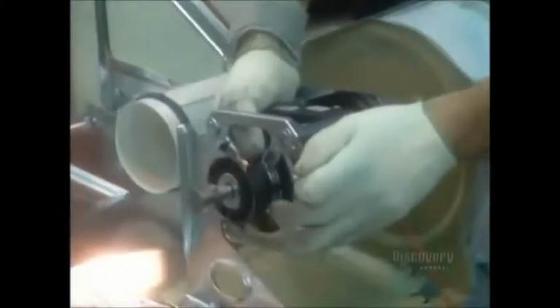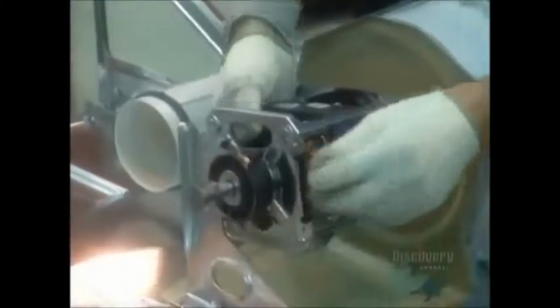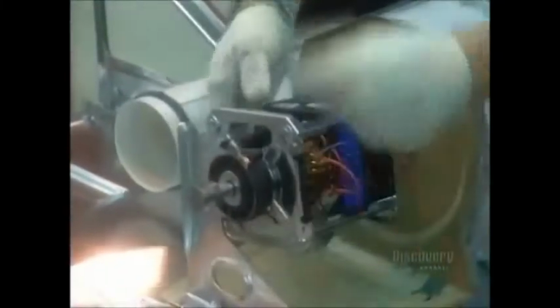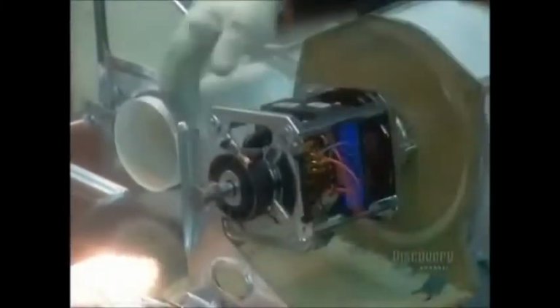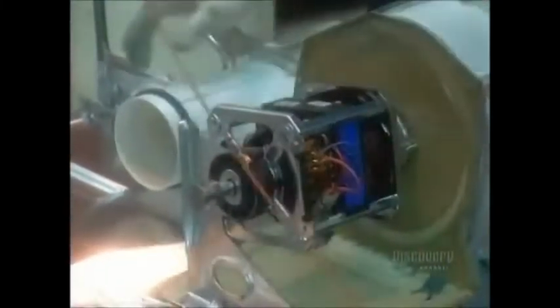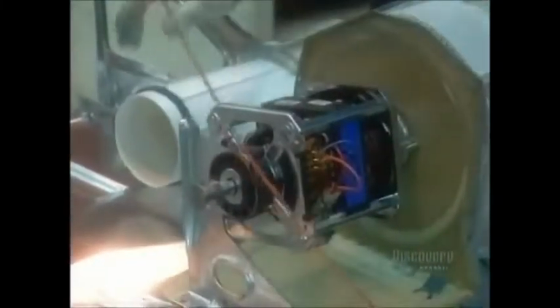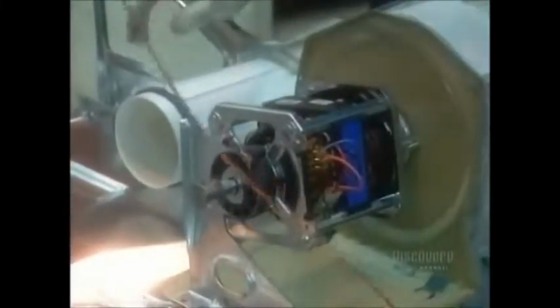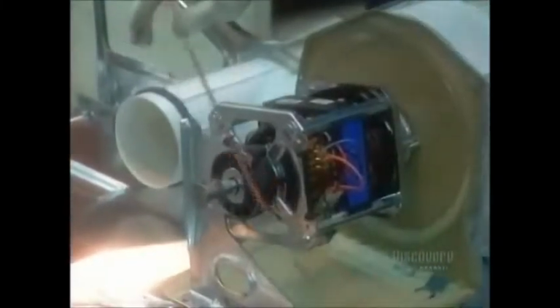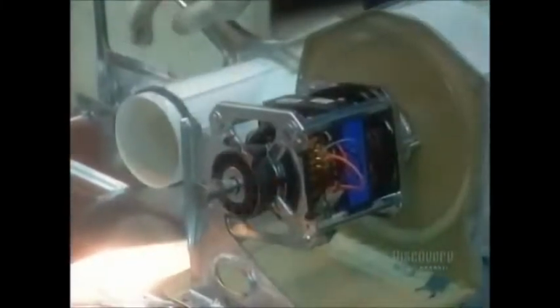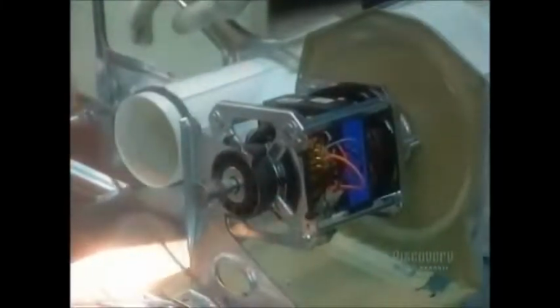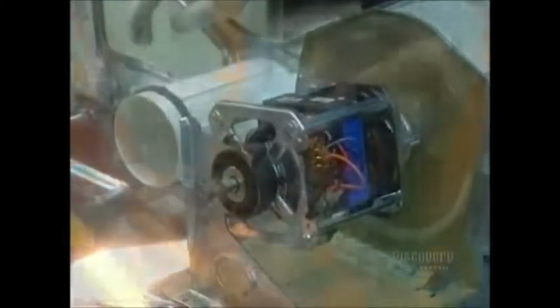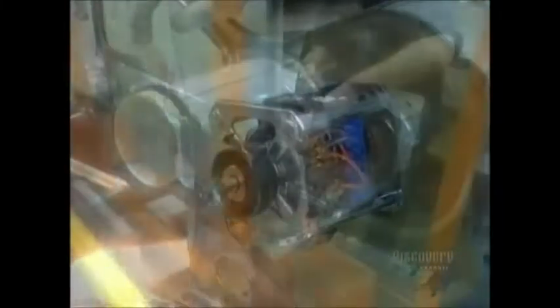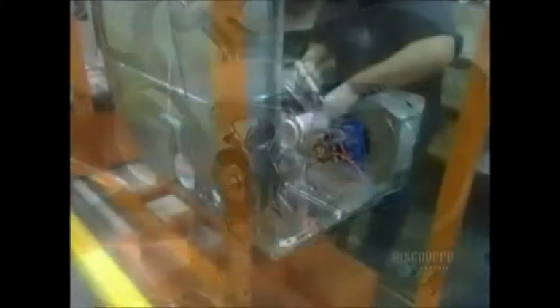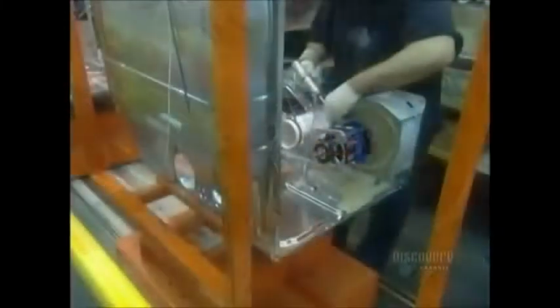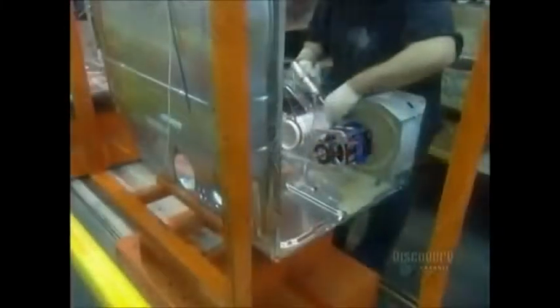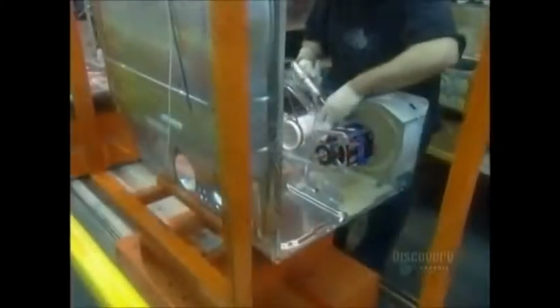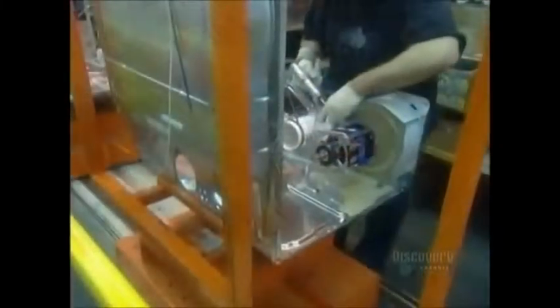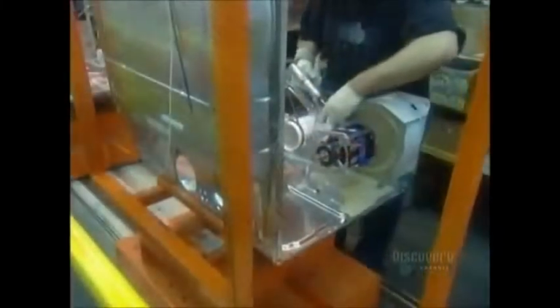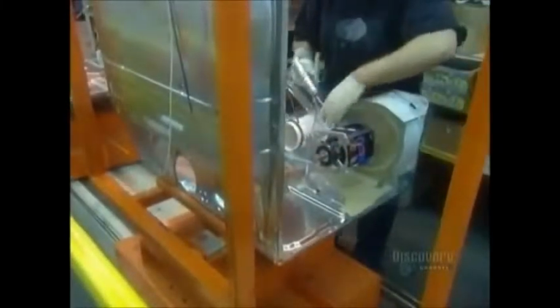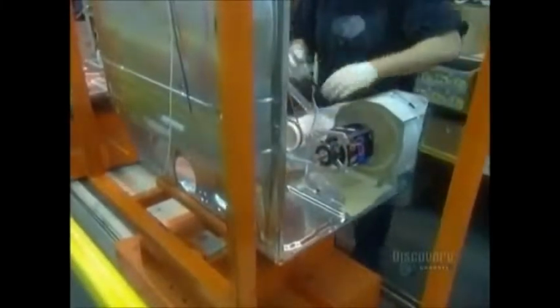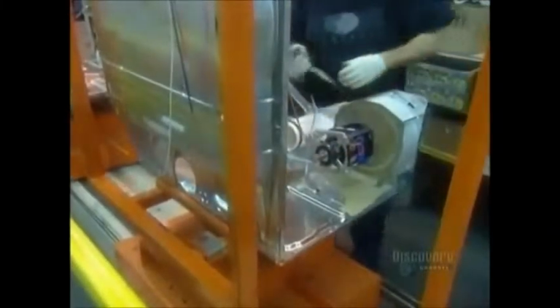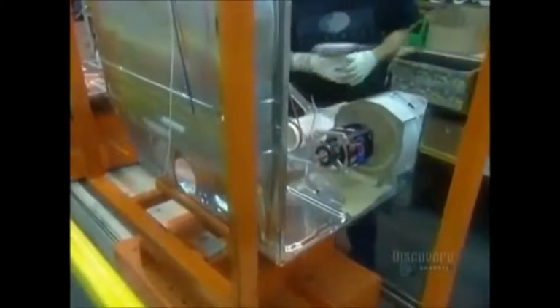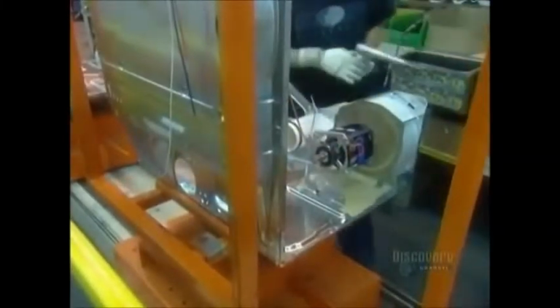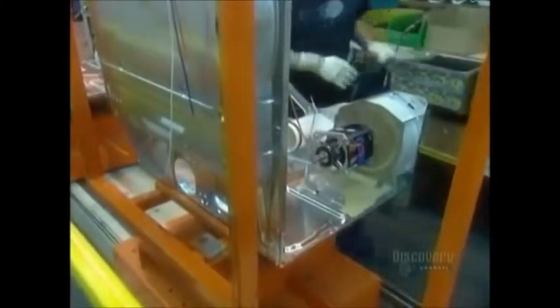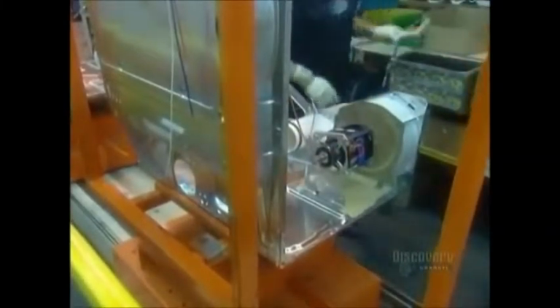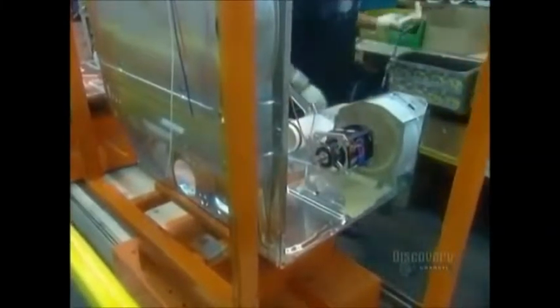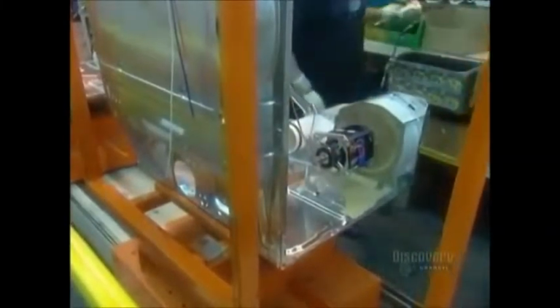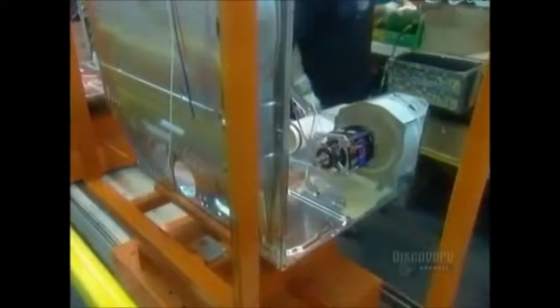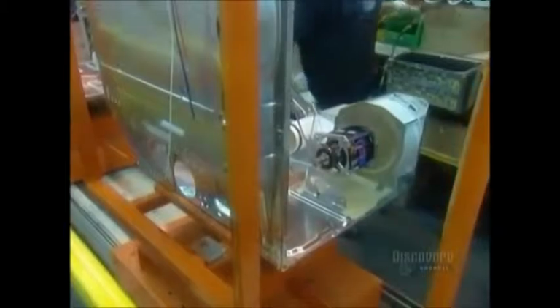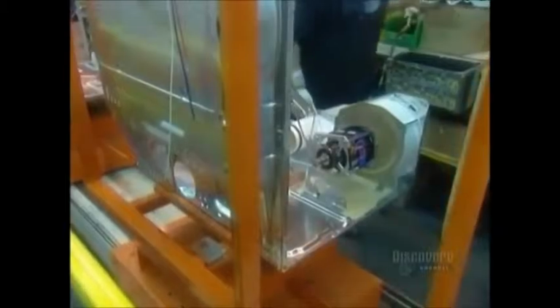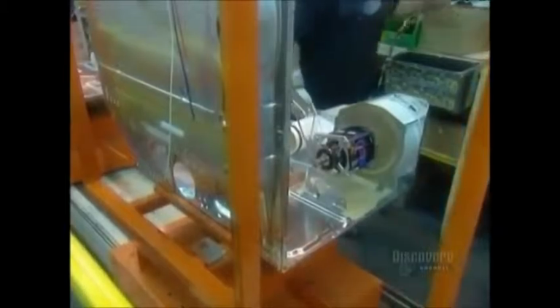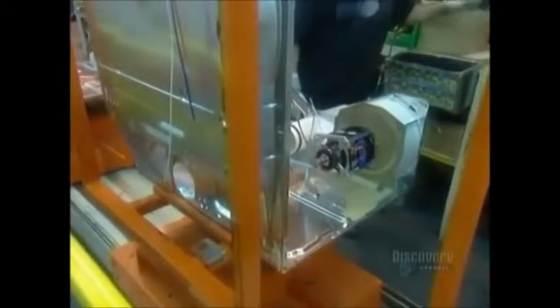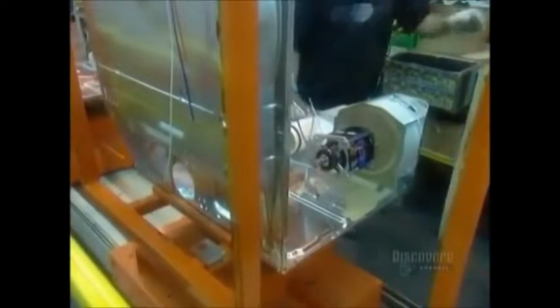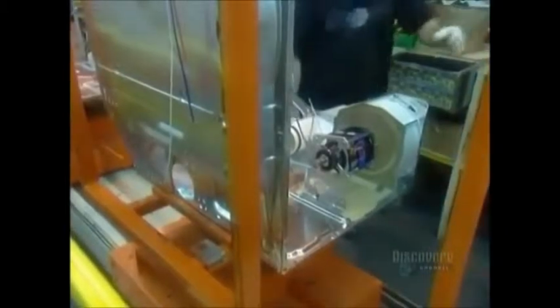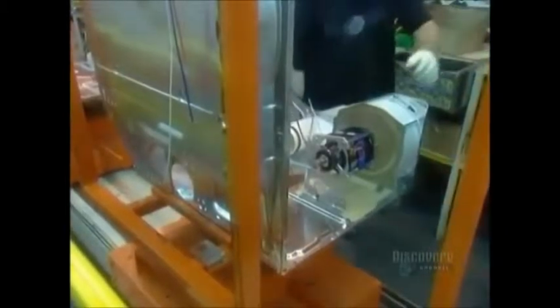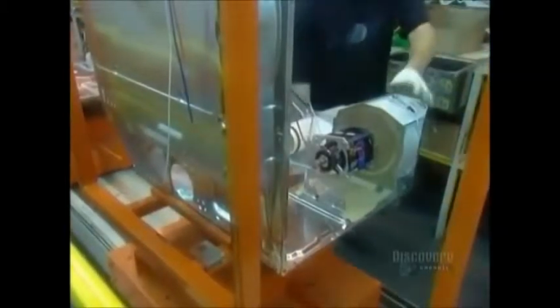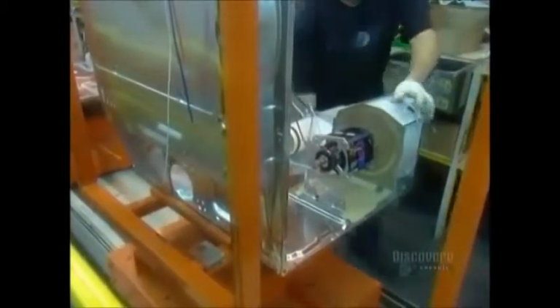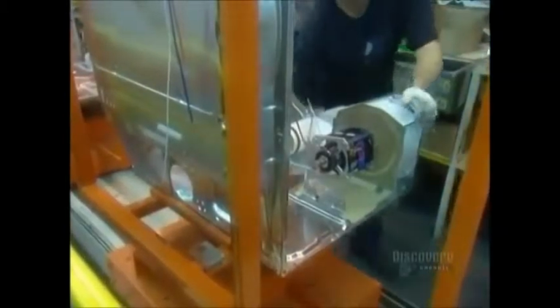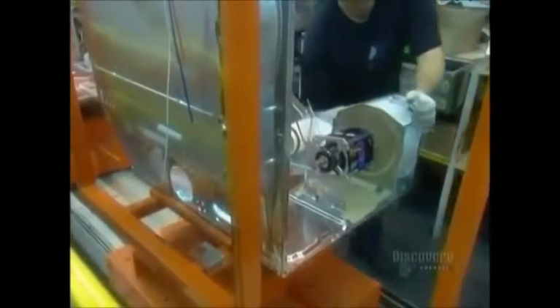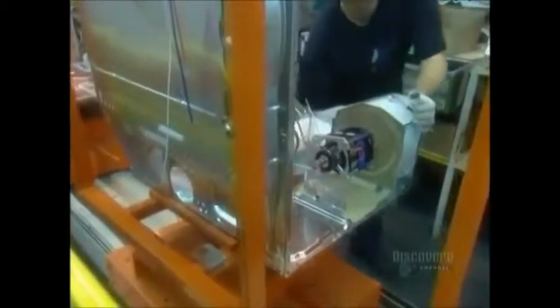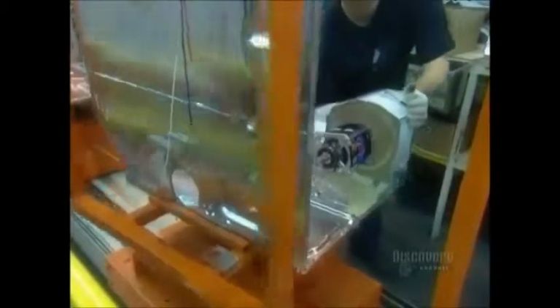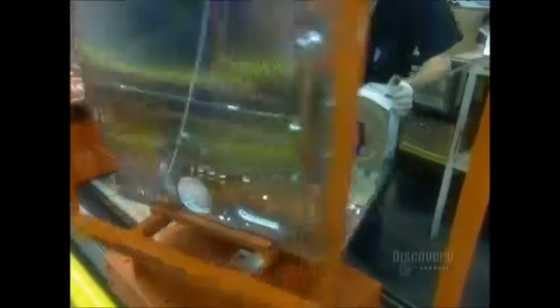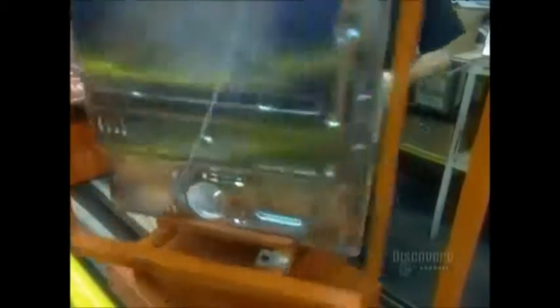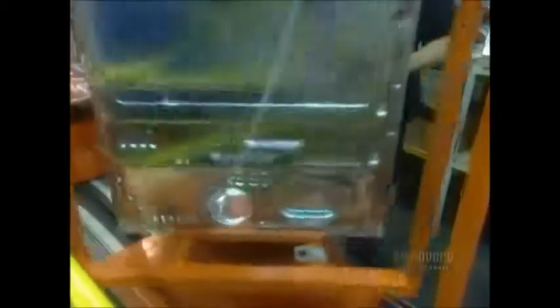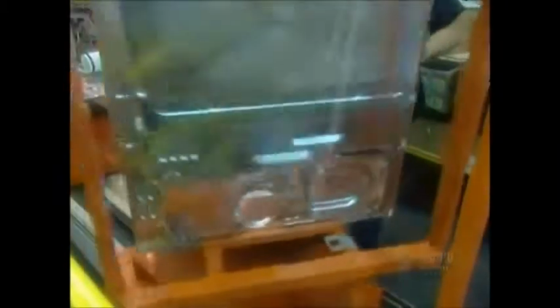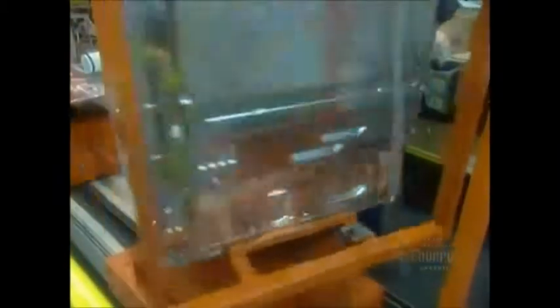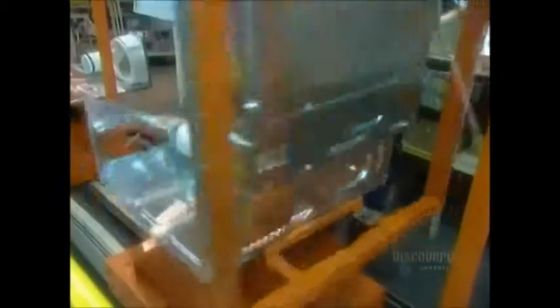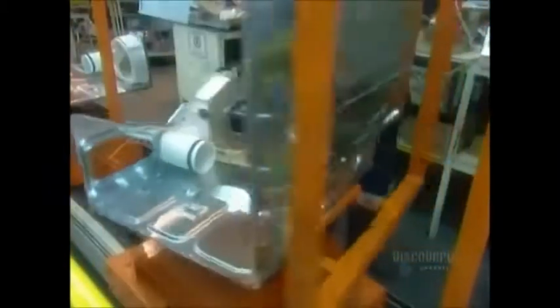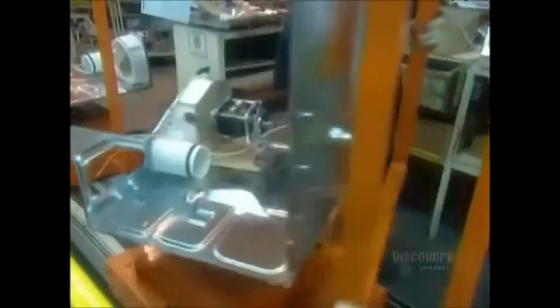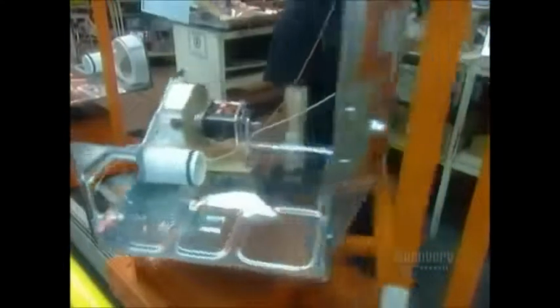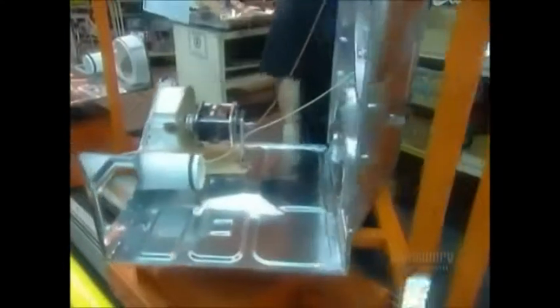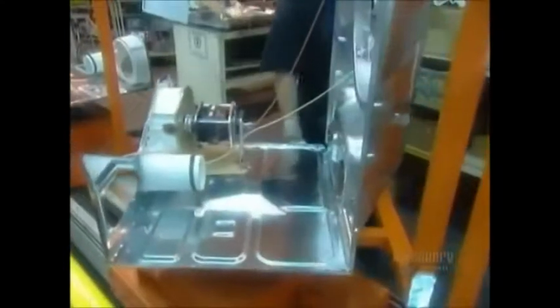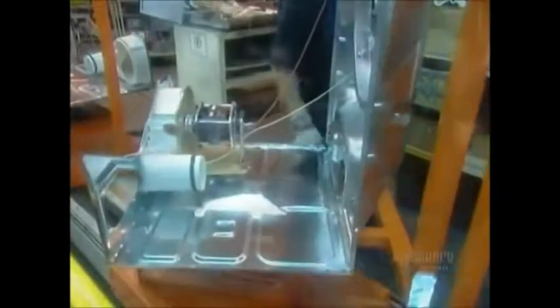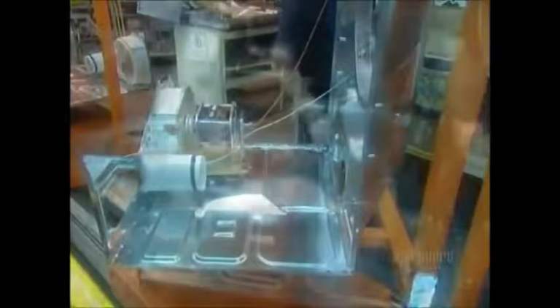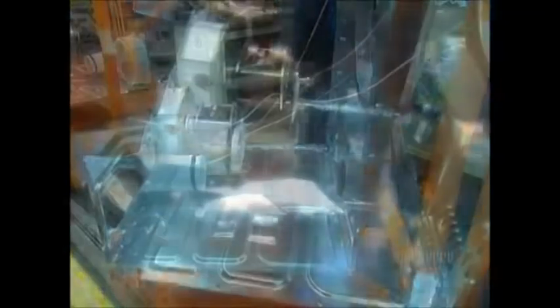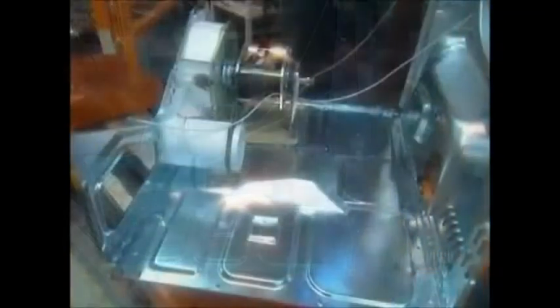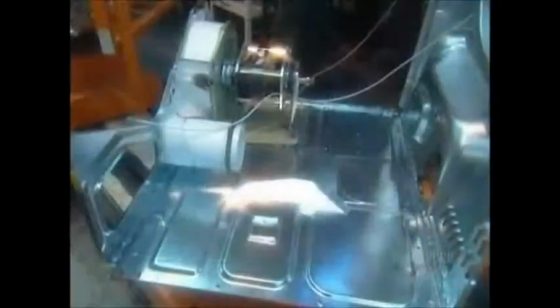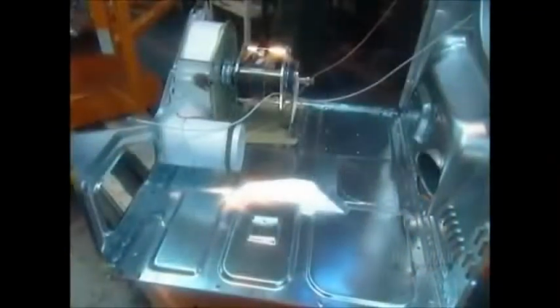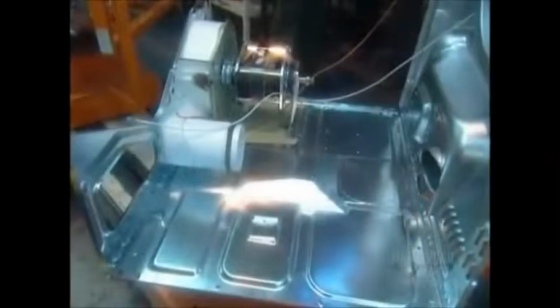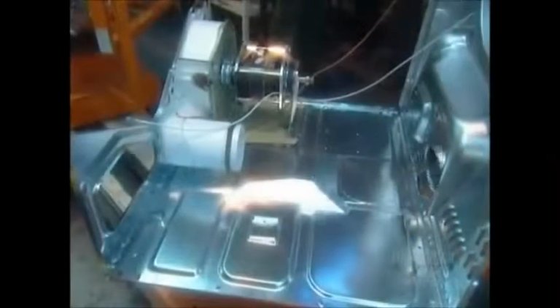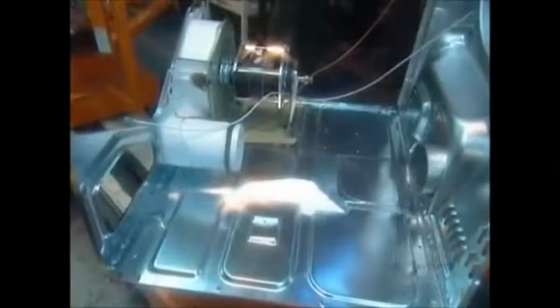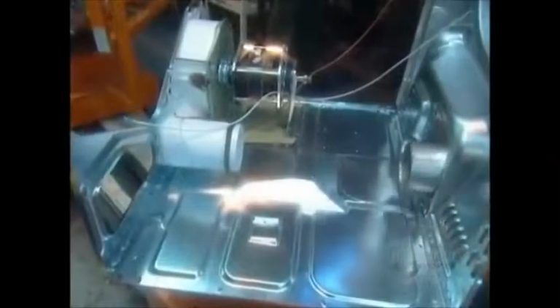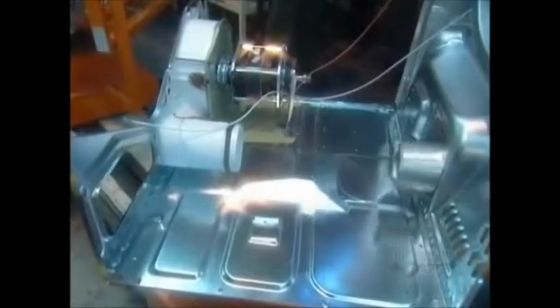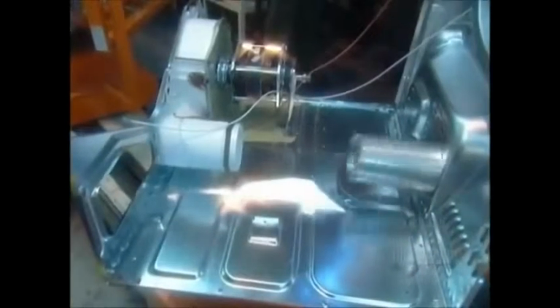They install the motor that drives both the belt and the fan. Then the exhaust duct goes in.